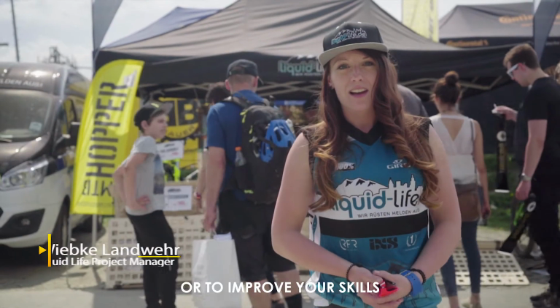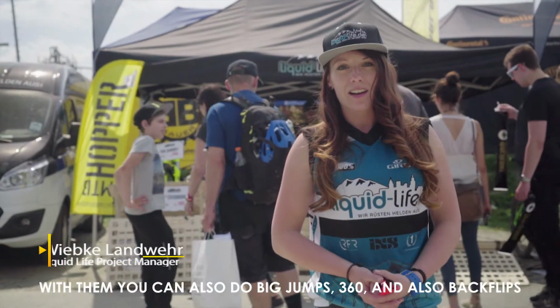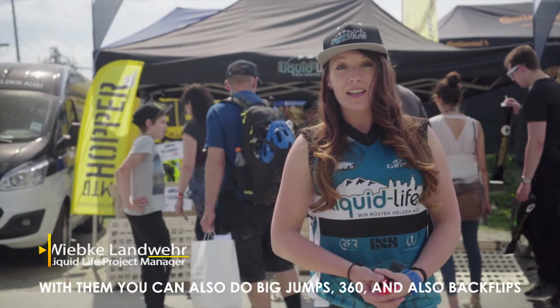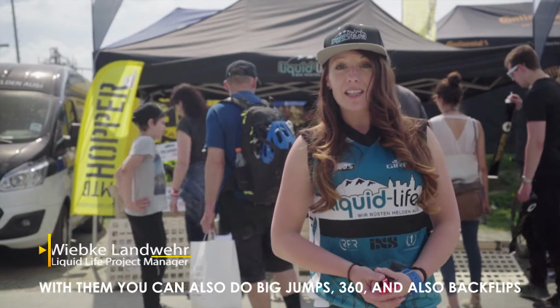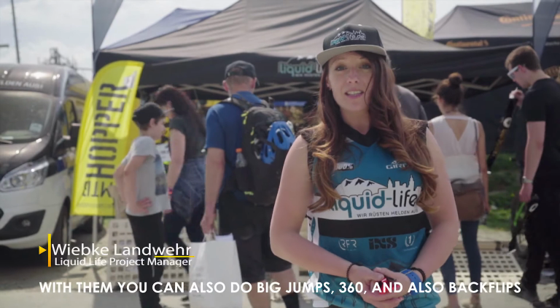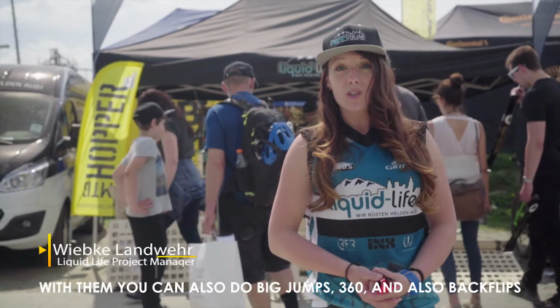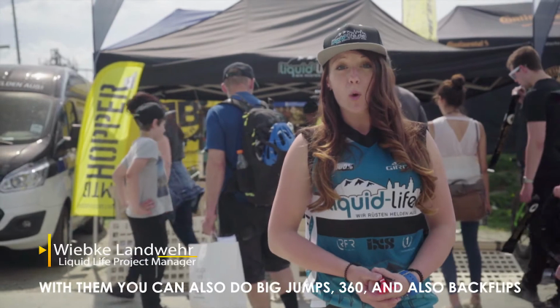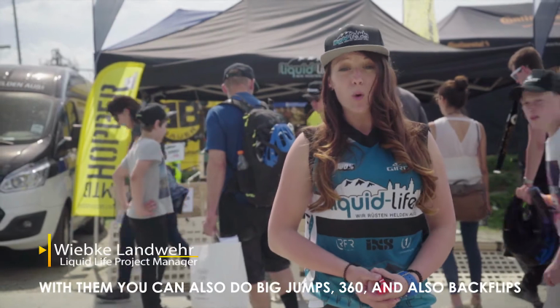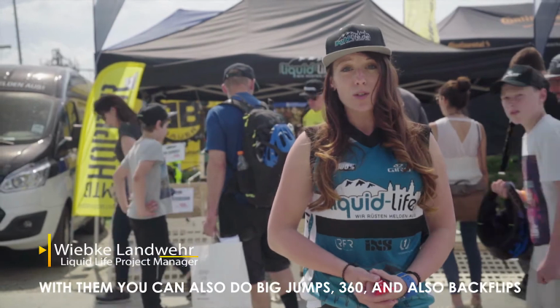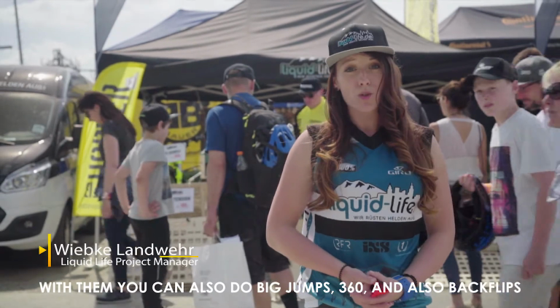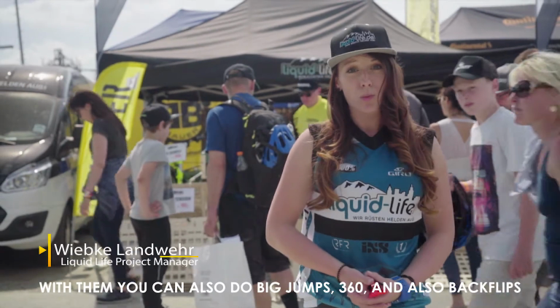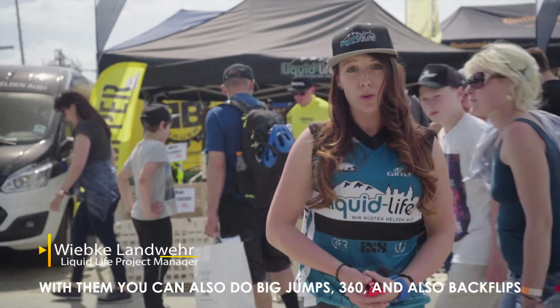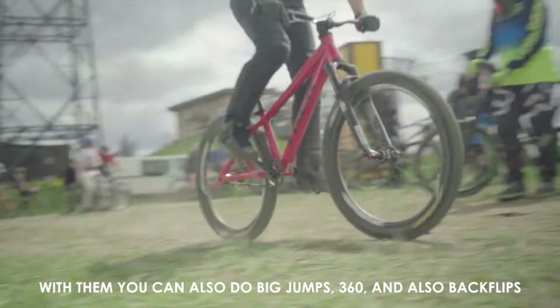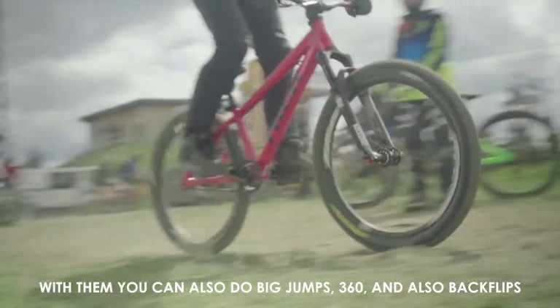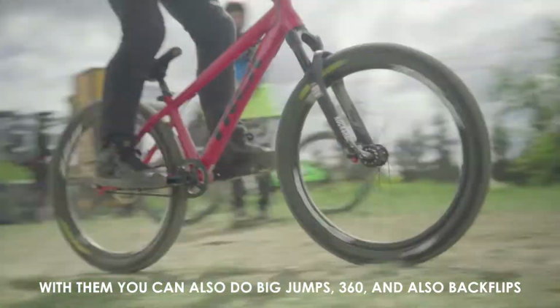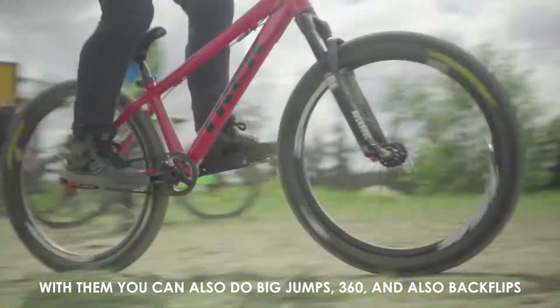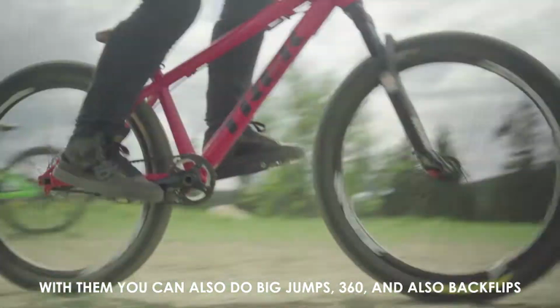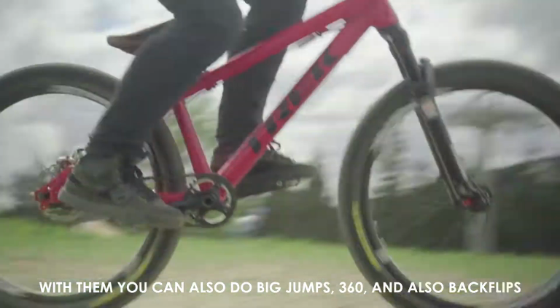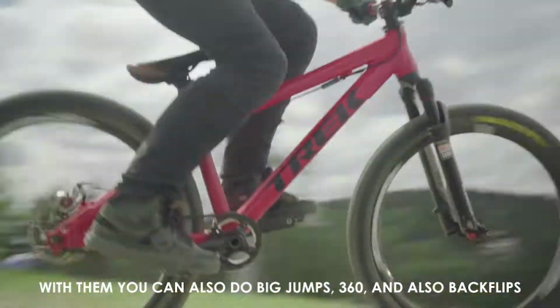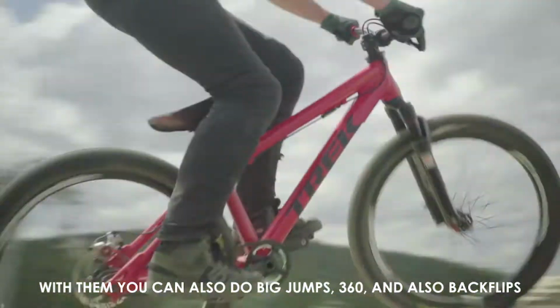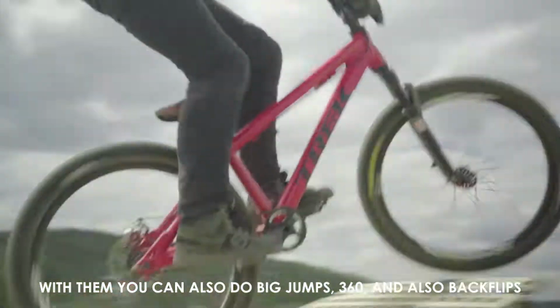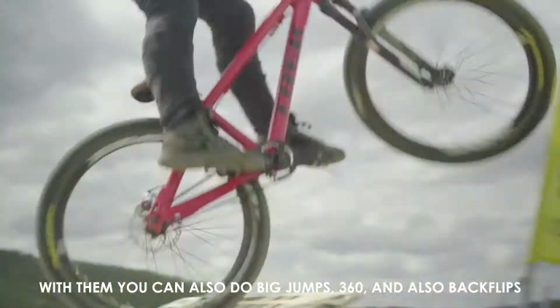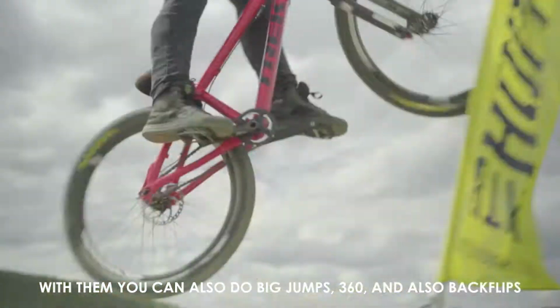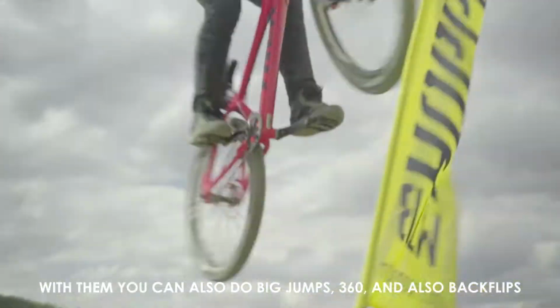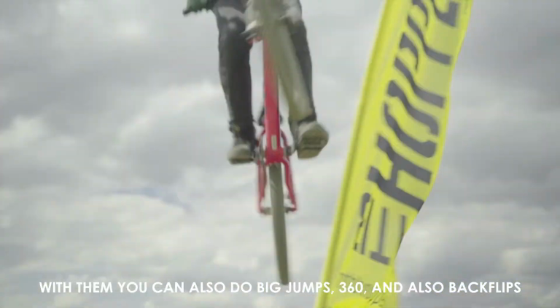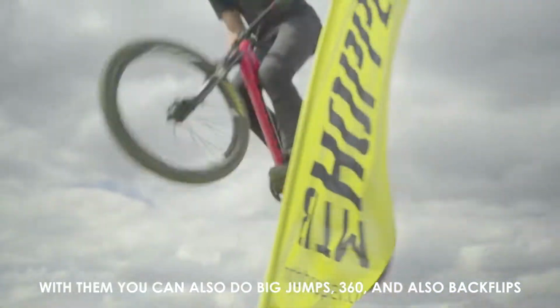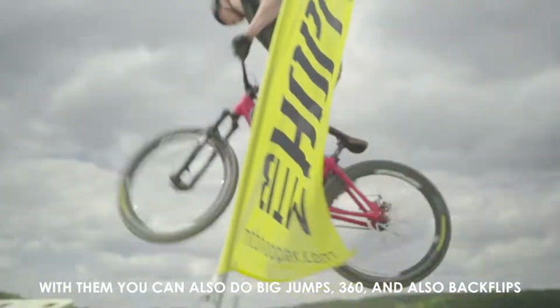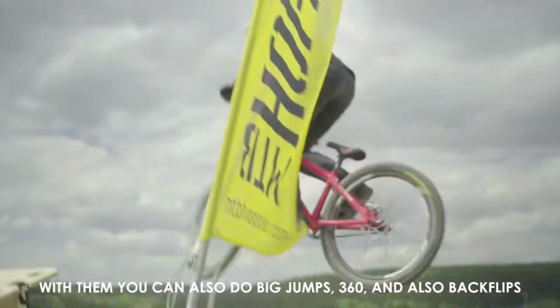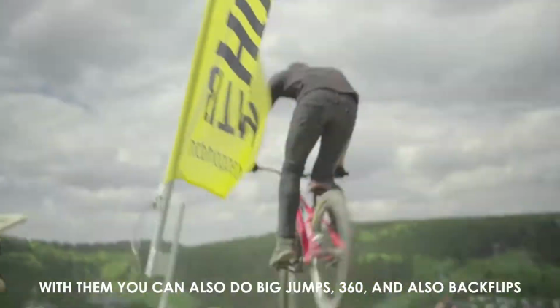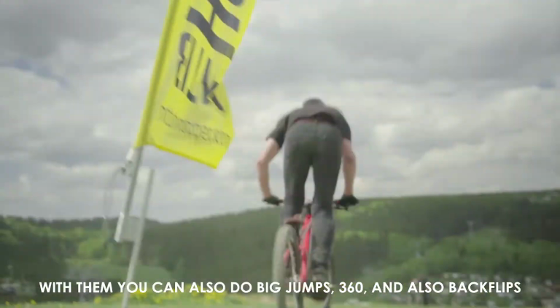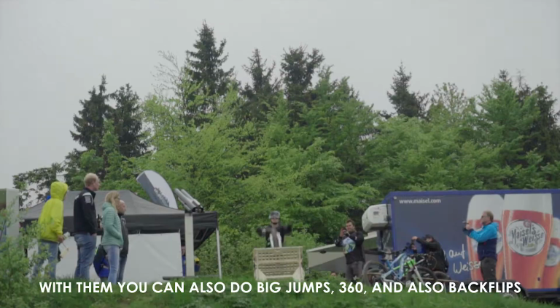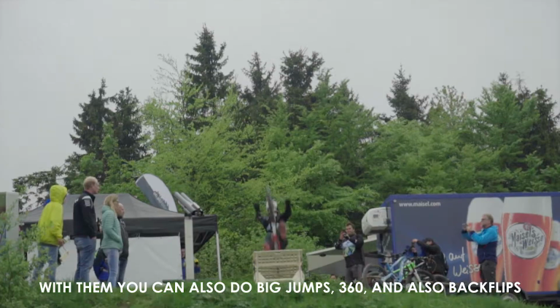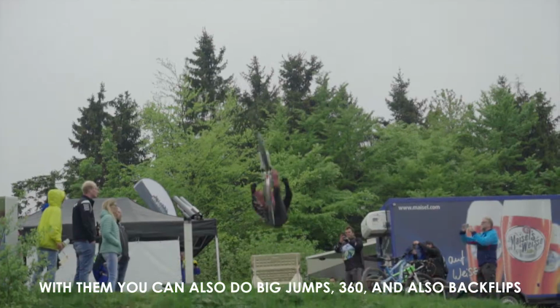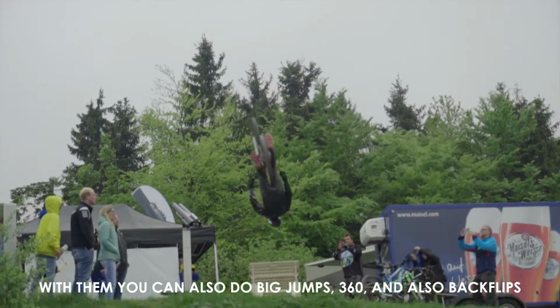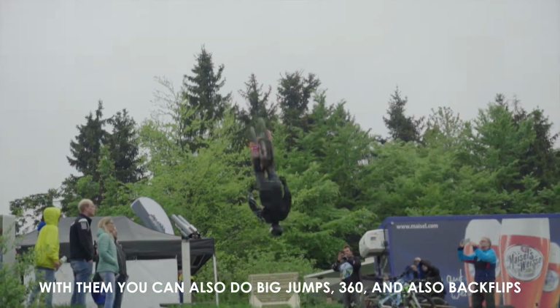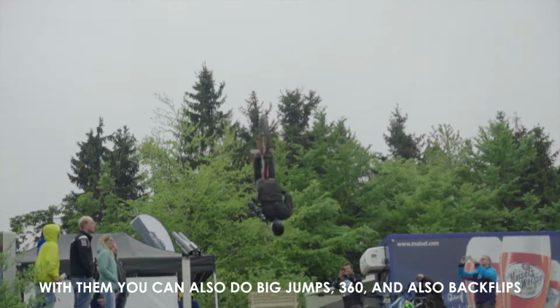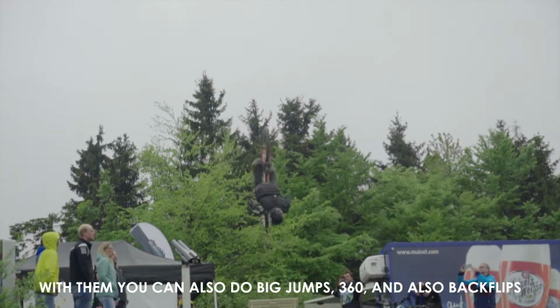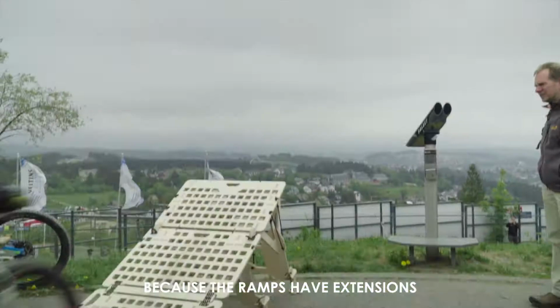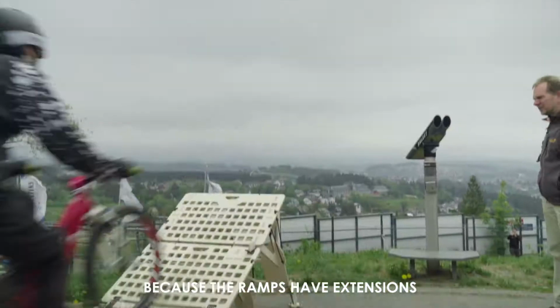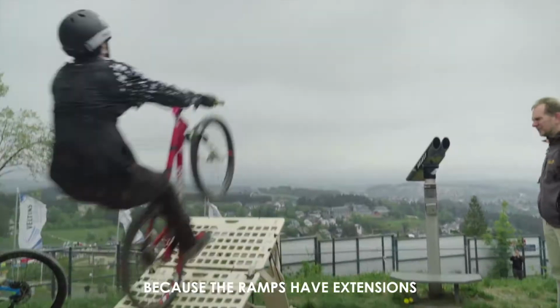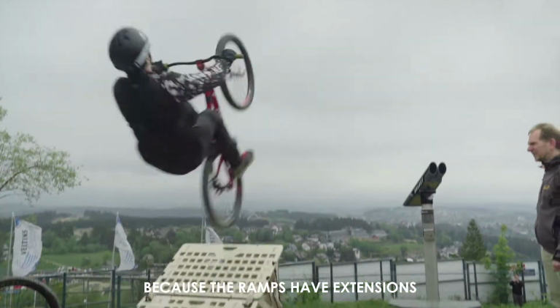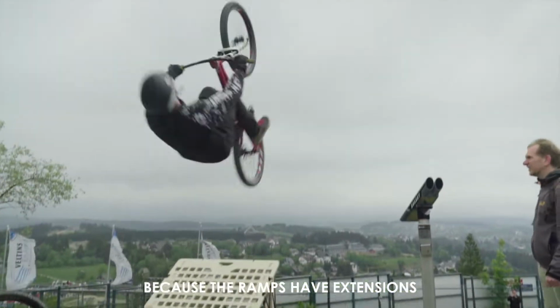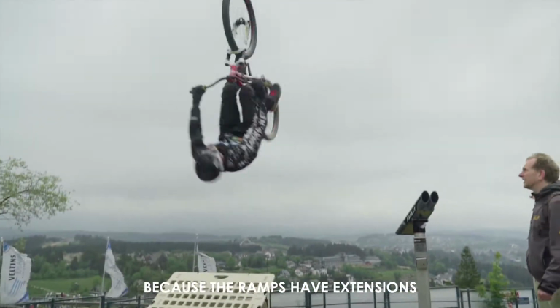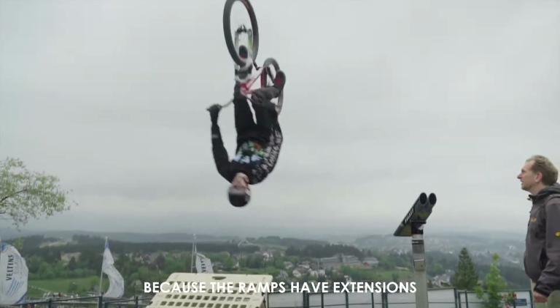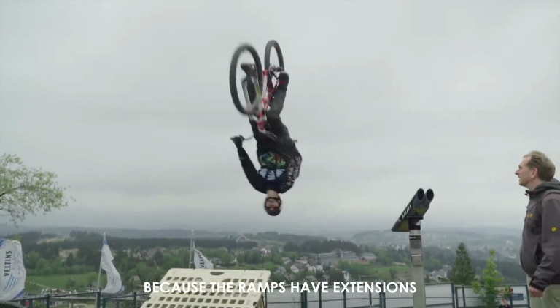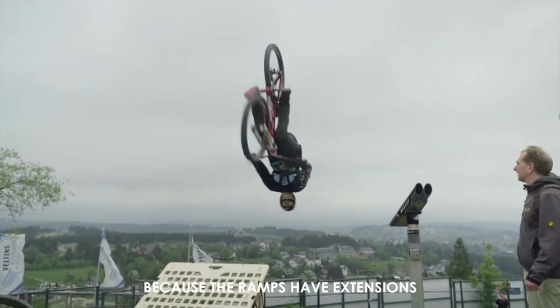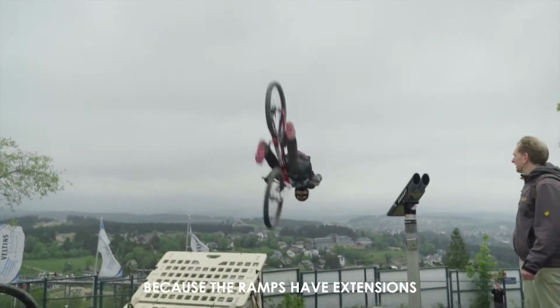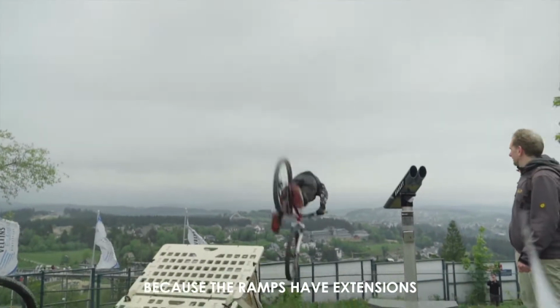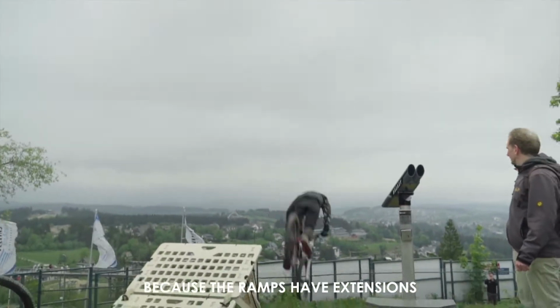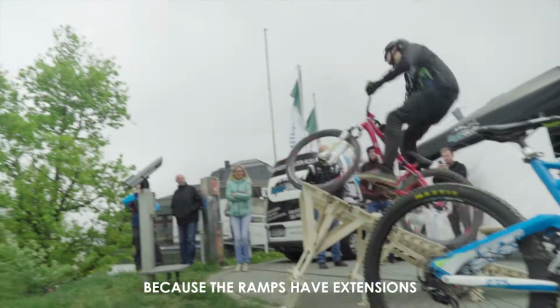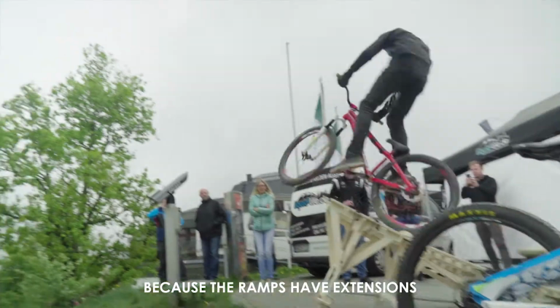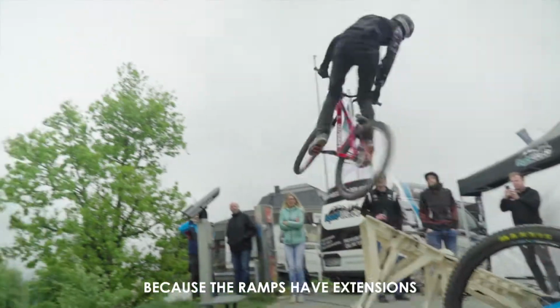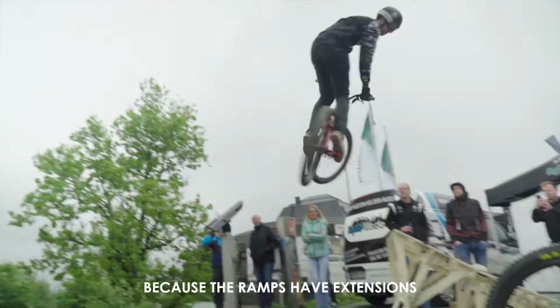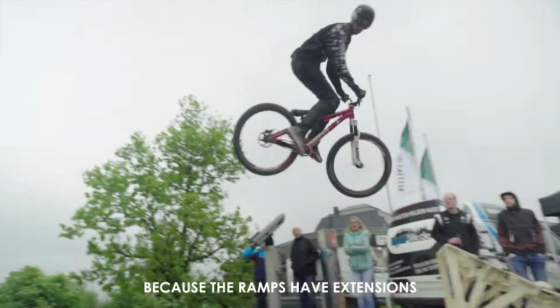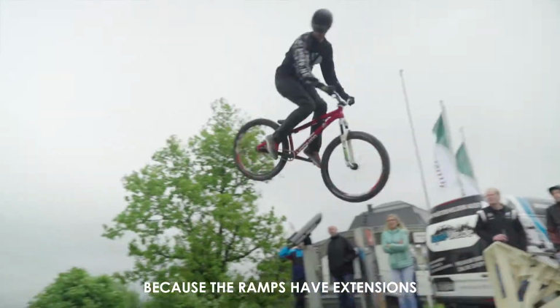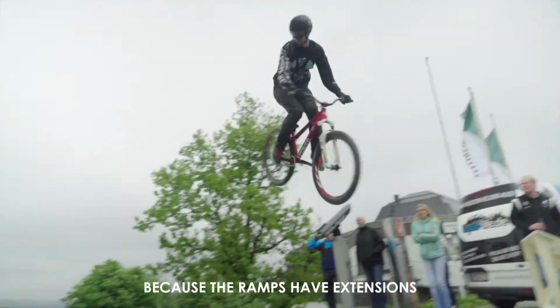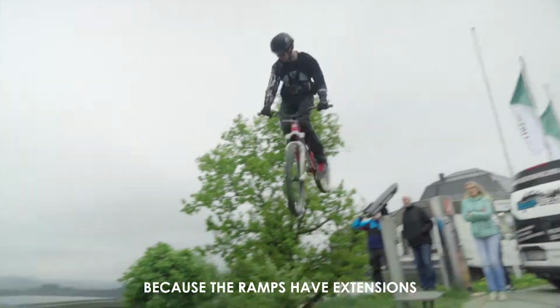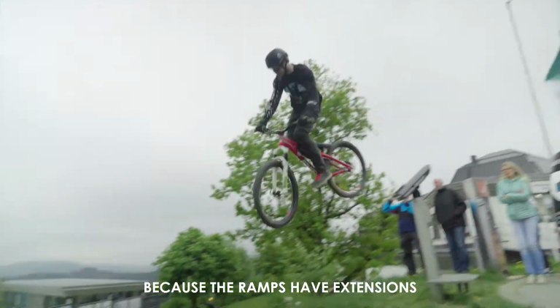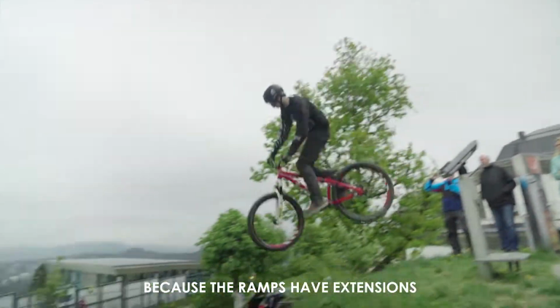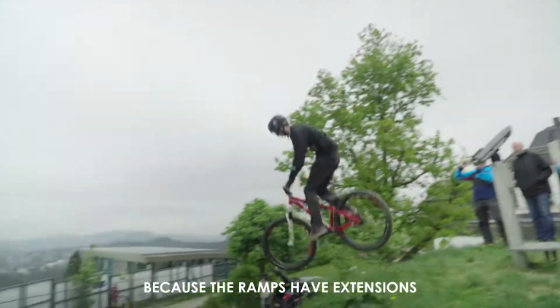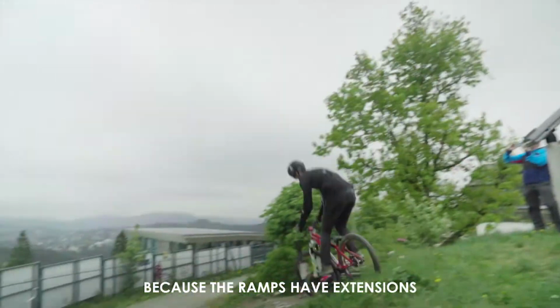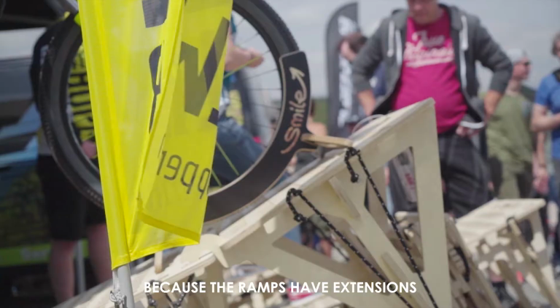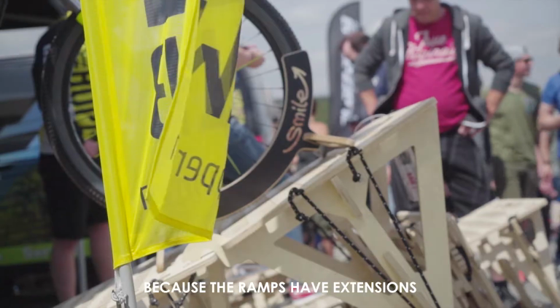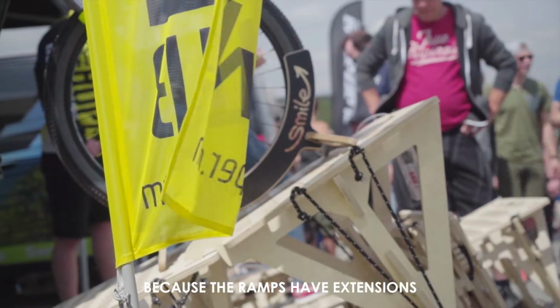To make really big jumps, 360s, backflips, and so on — you have no problem if you have the extension with it.